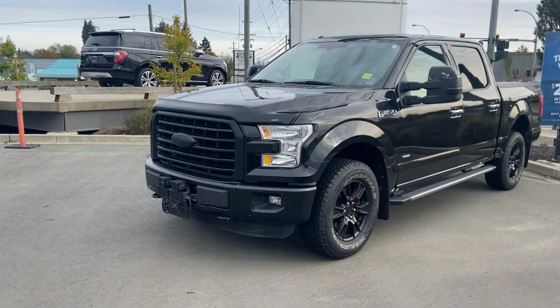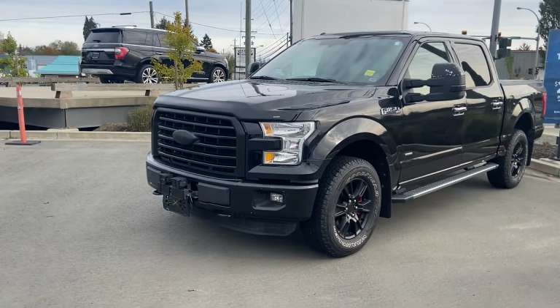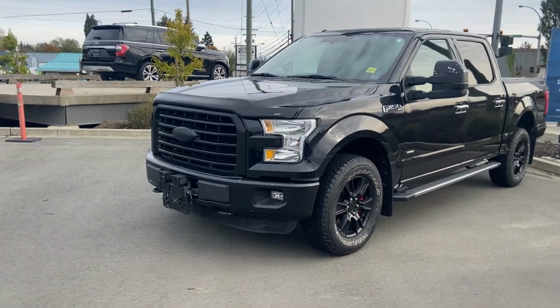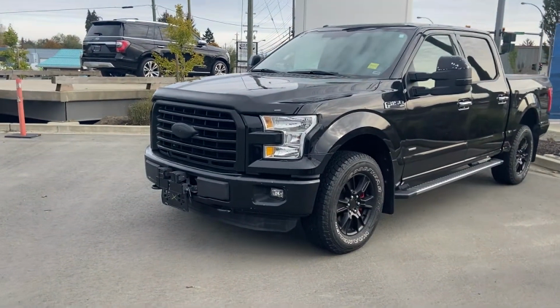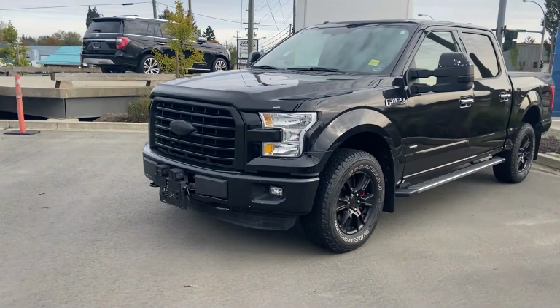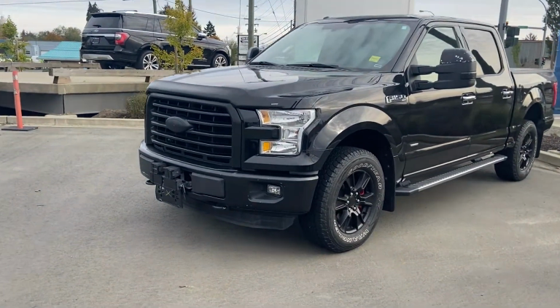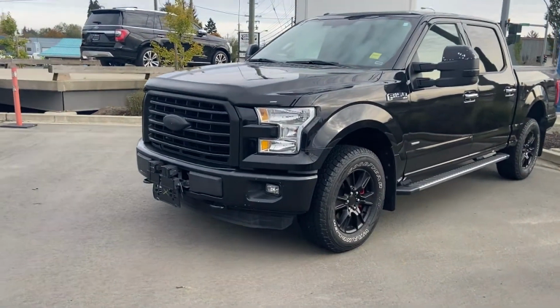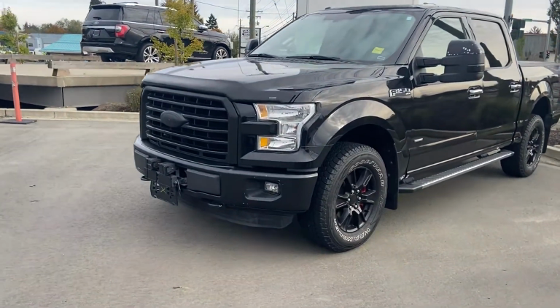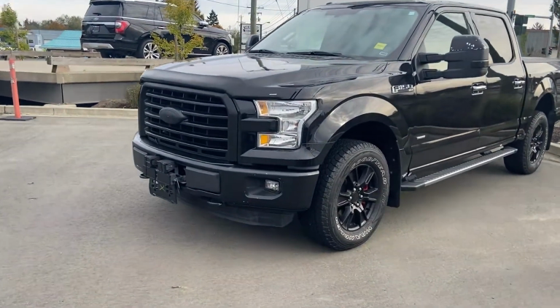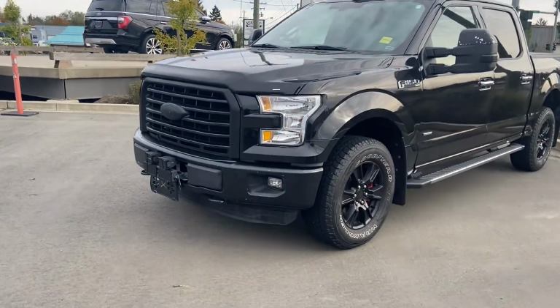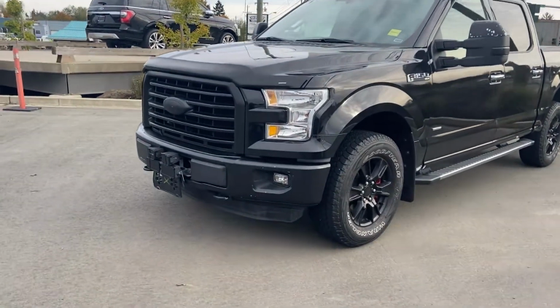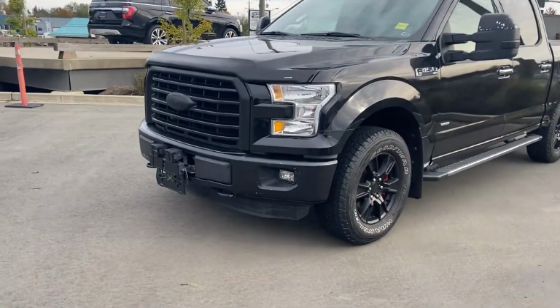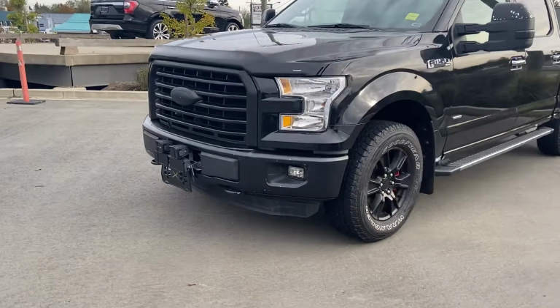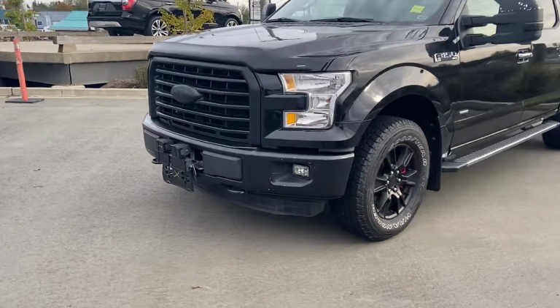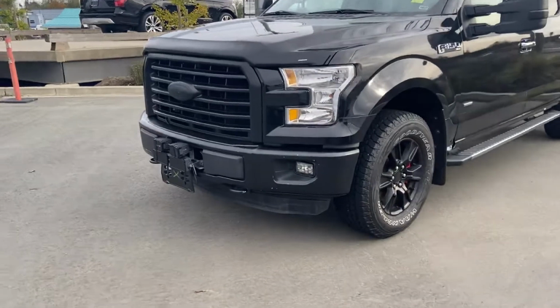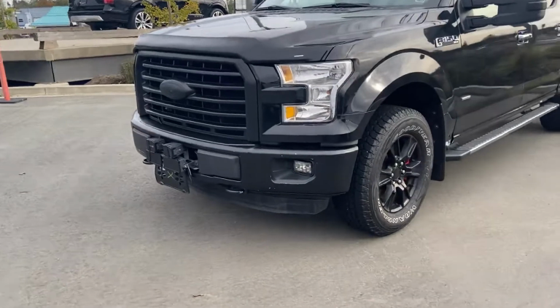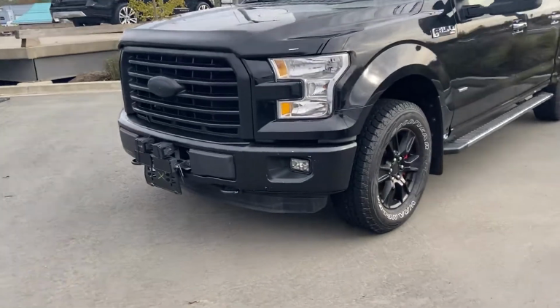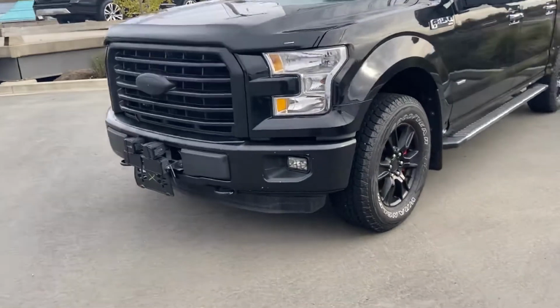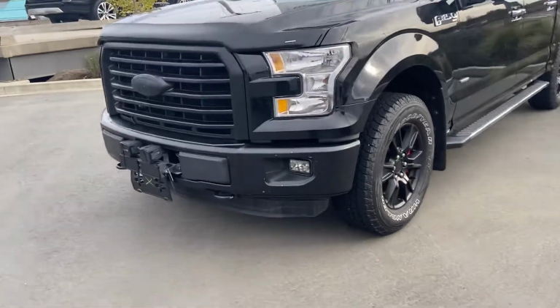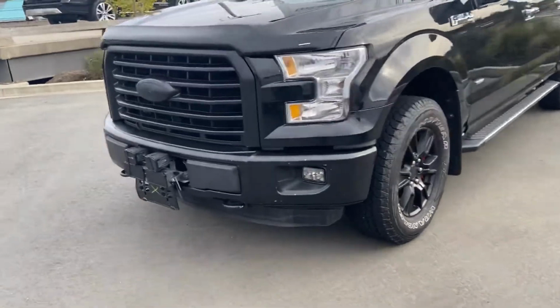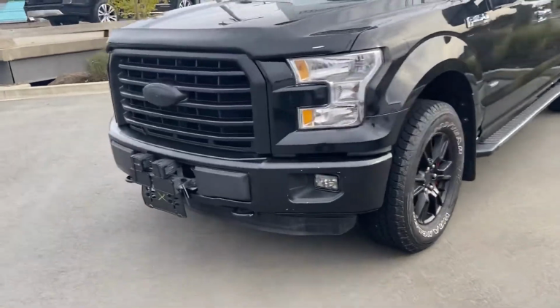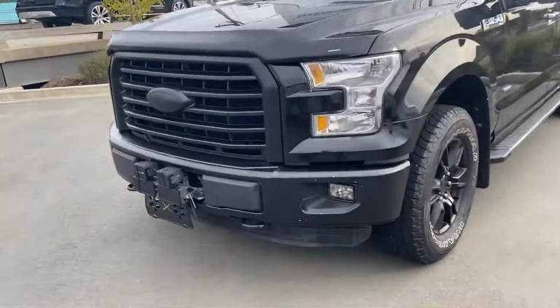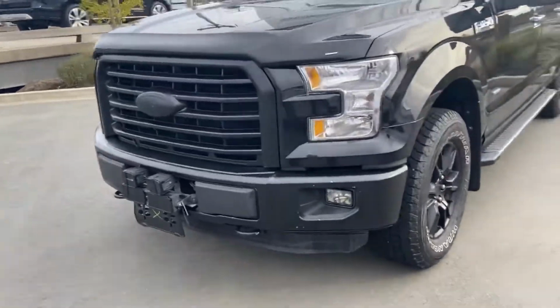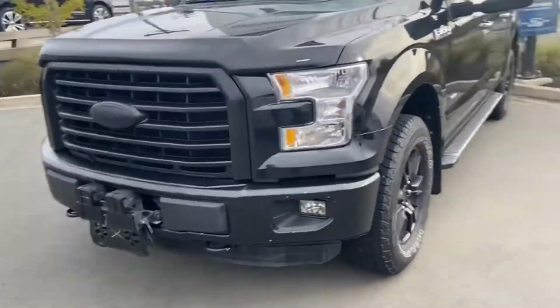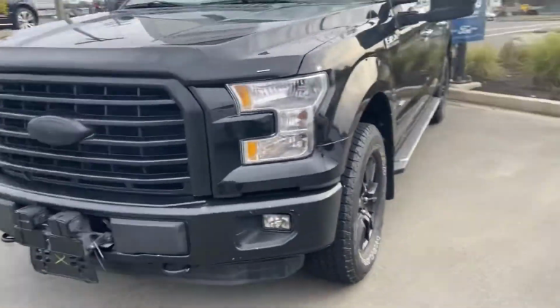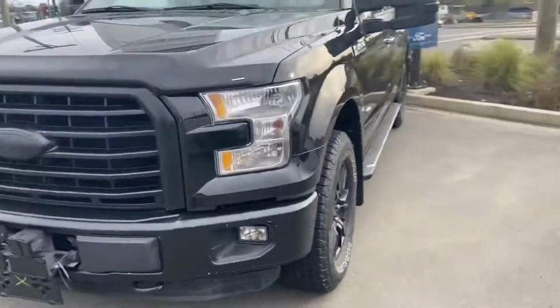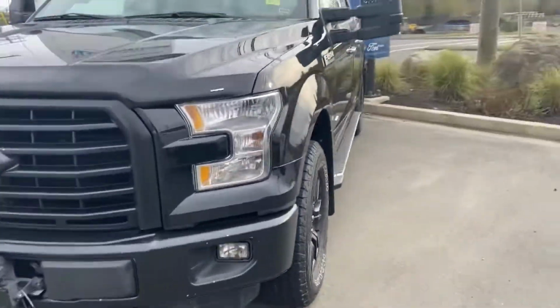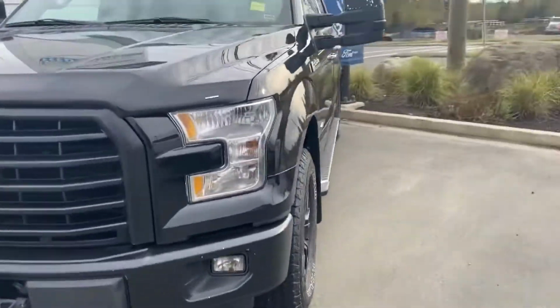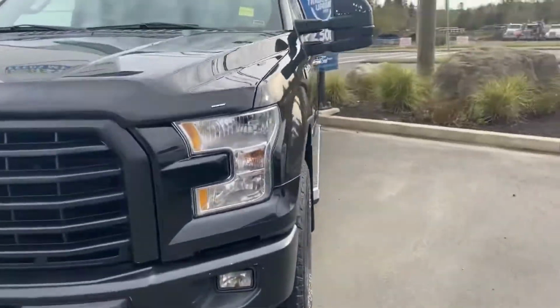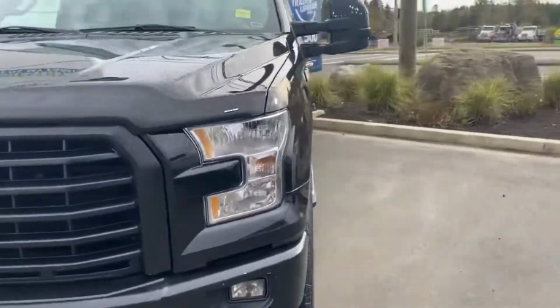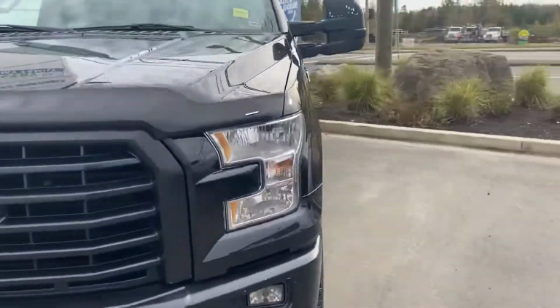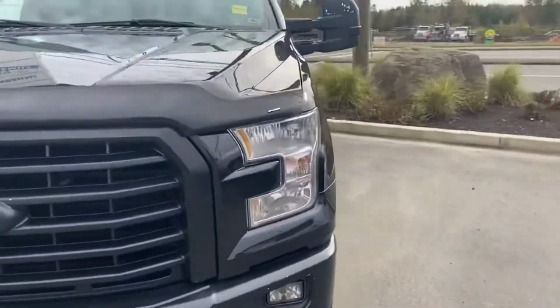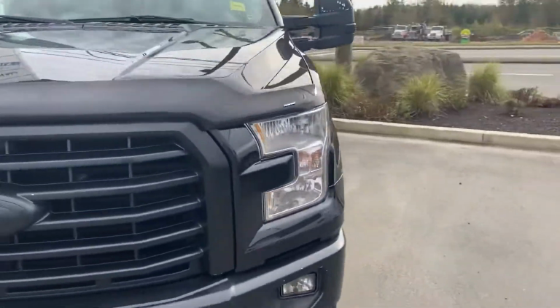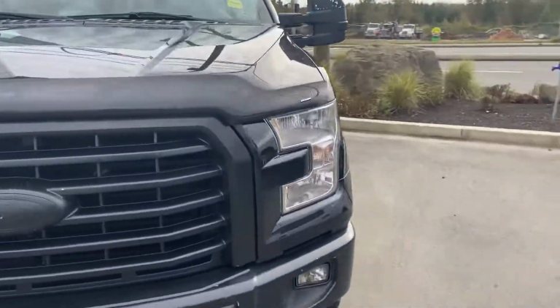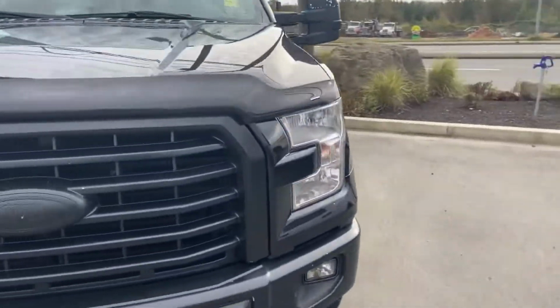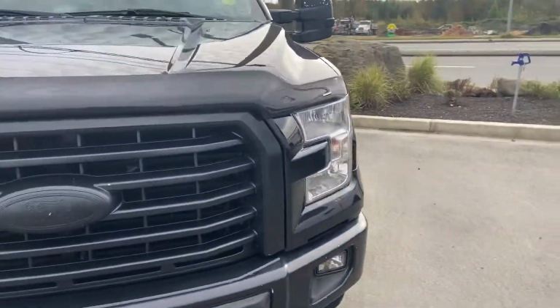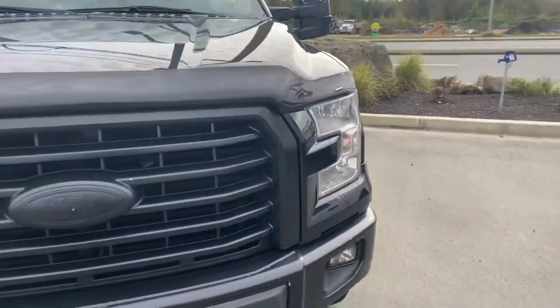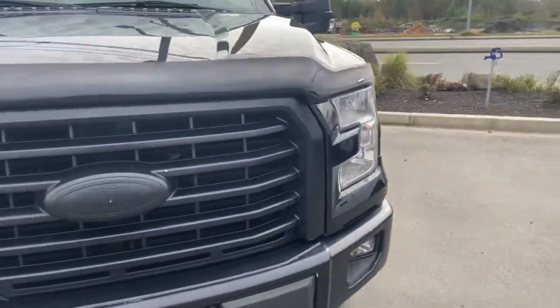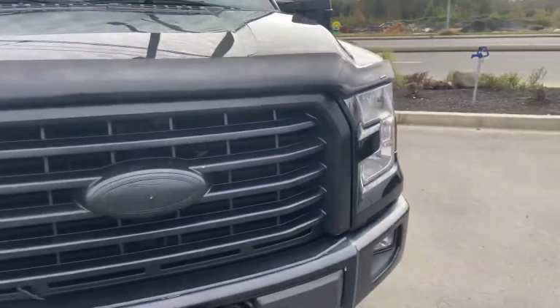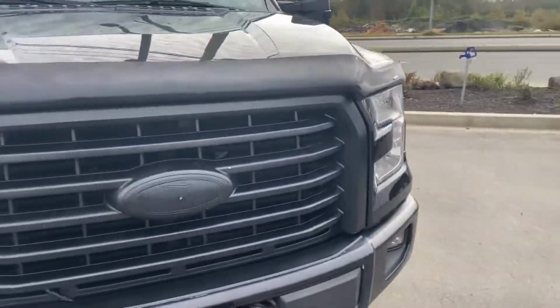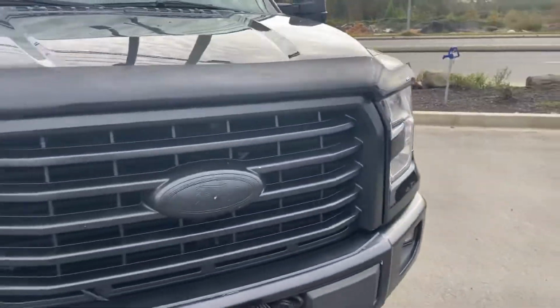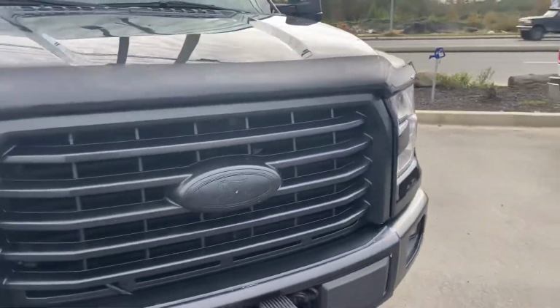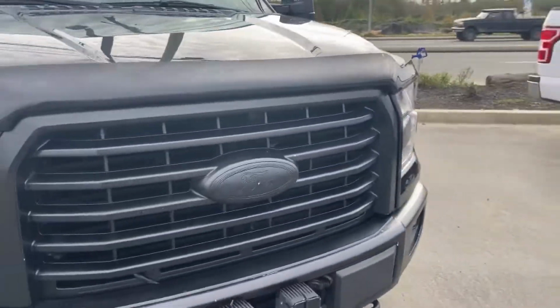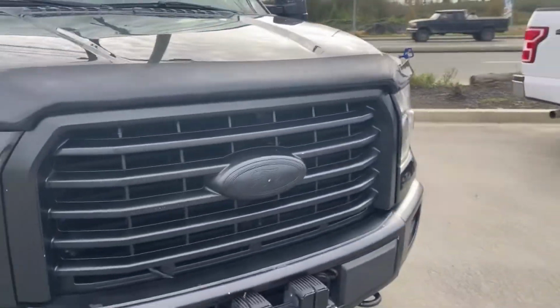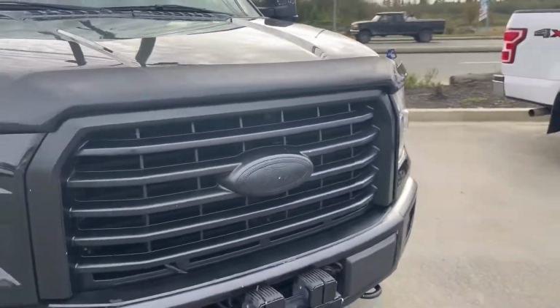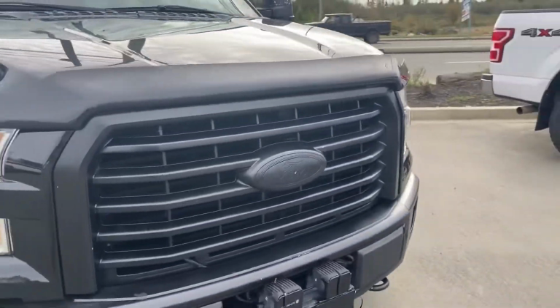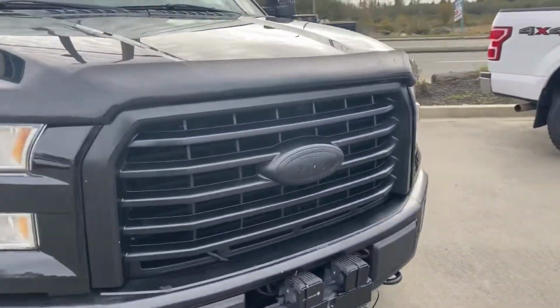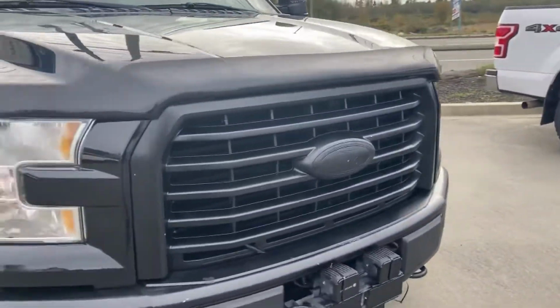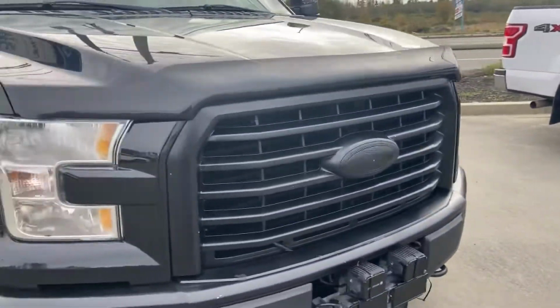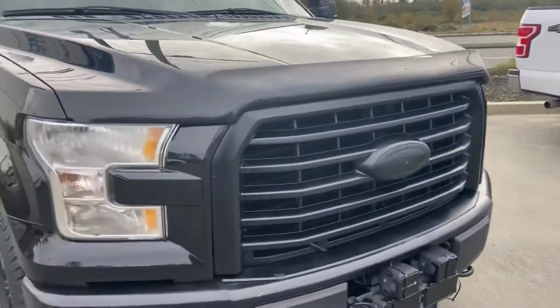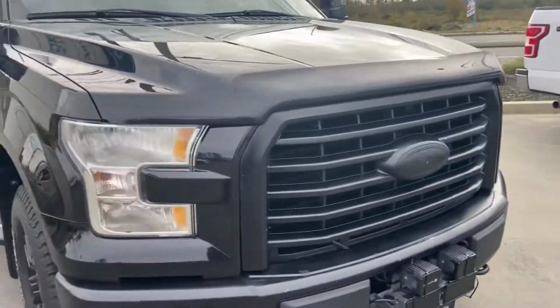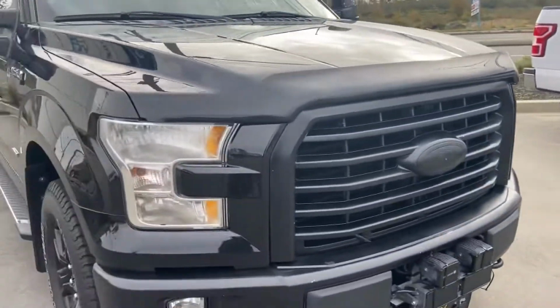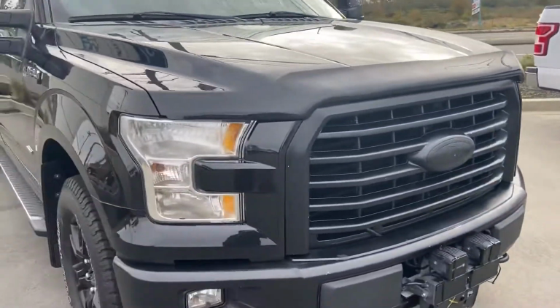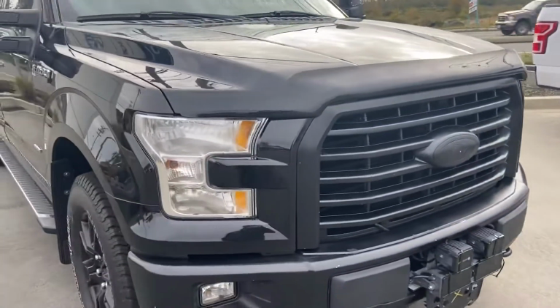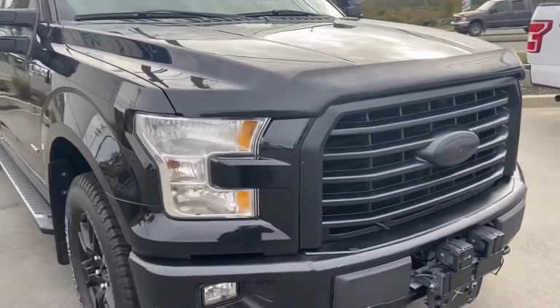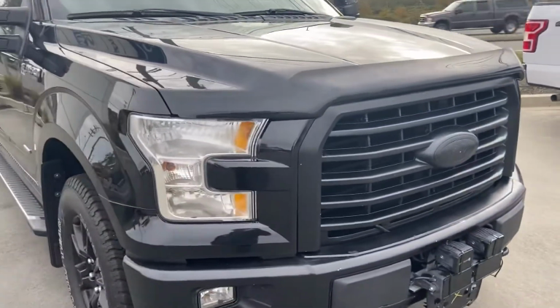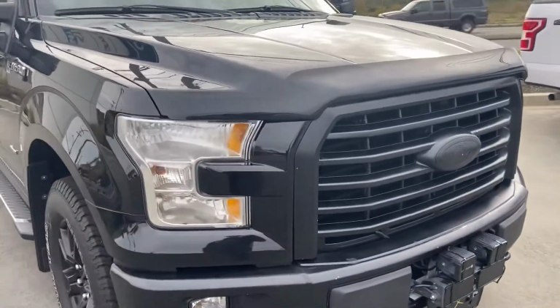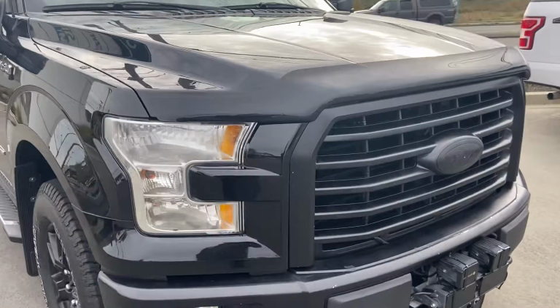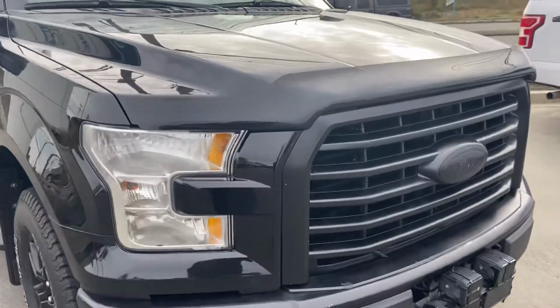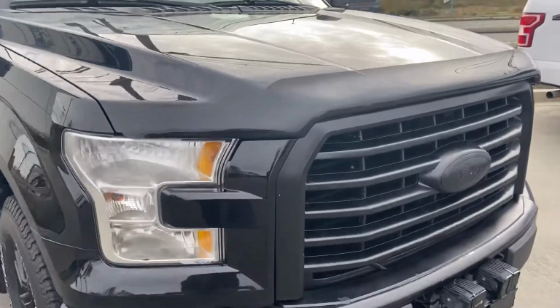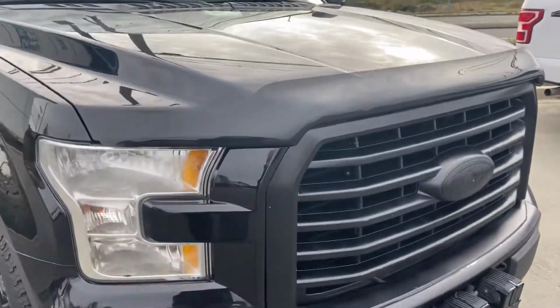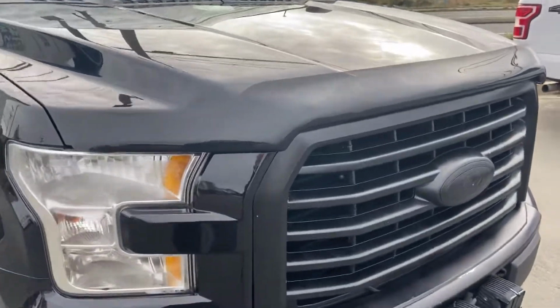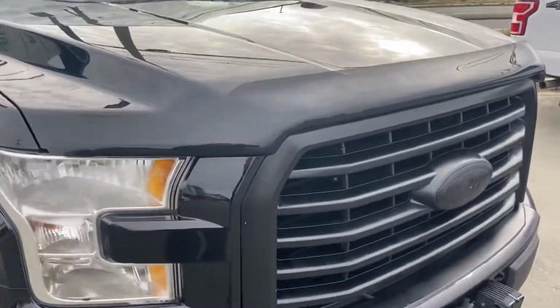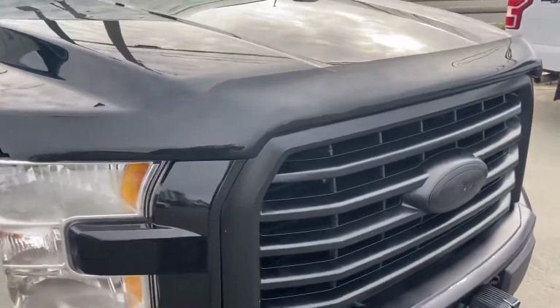Starting out front here, you've got a couple of extras — they did black out the grille as well, and there's a hood deflector.